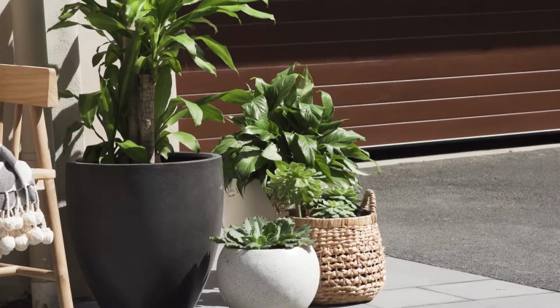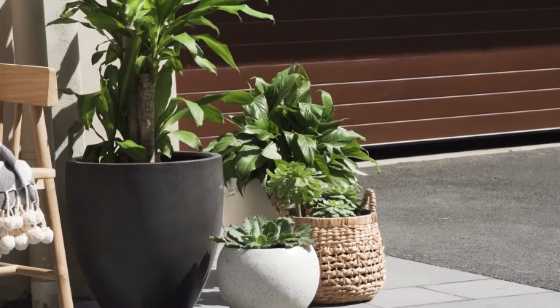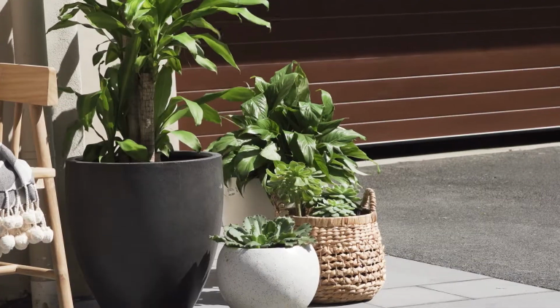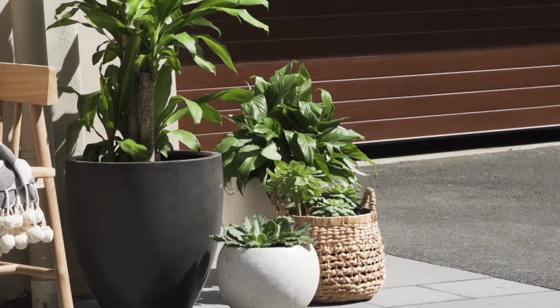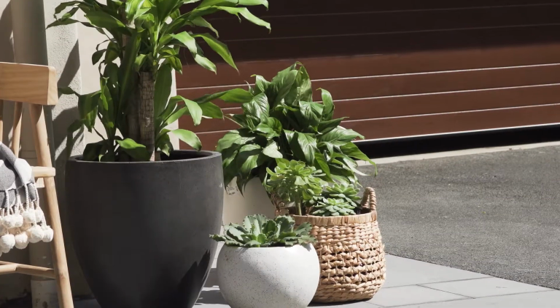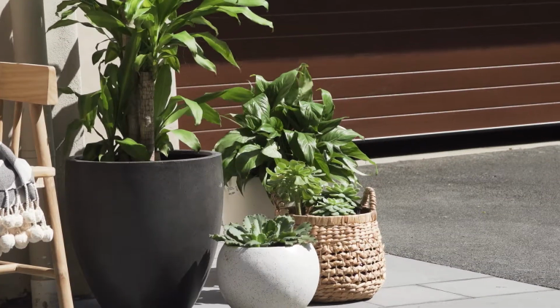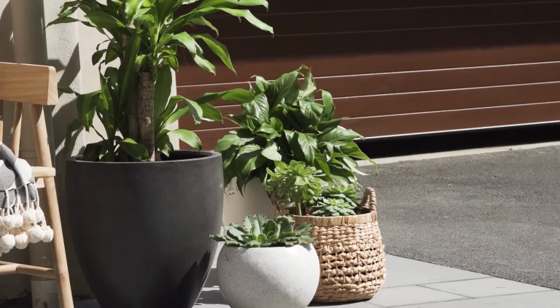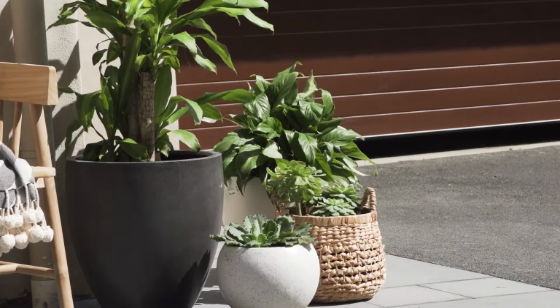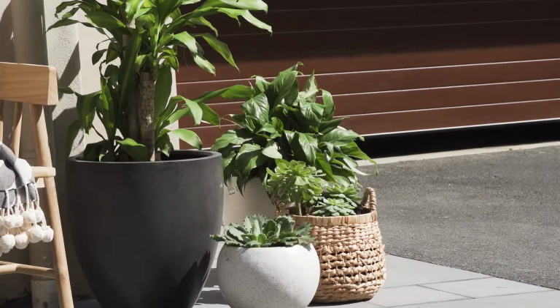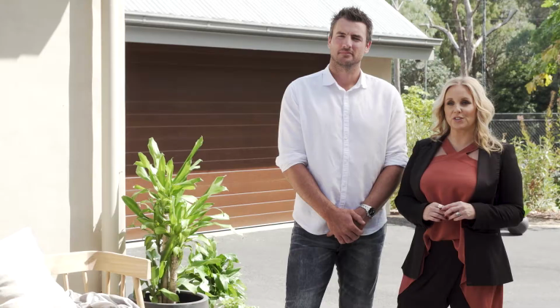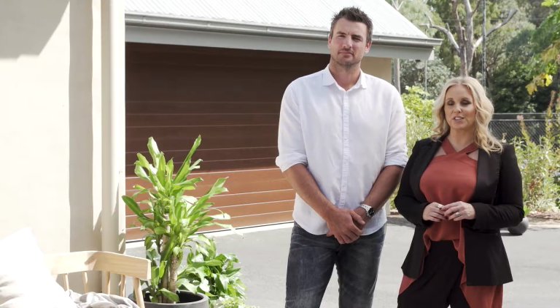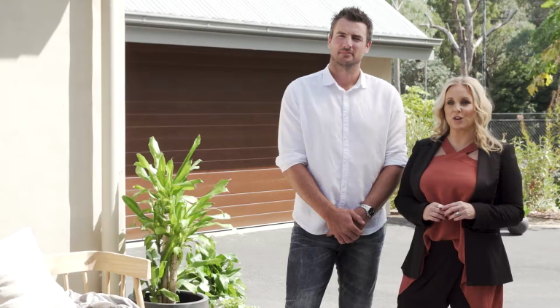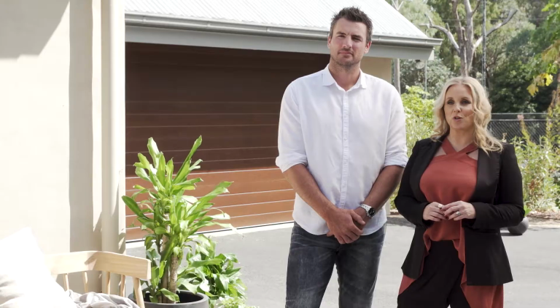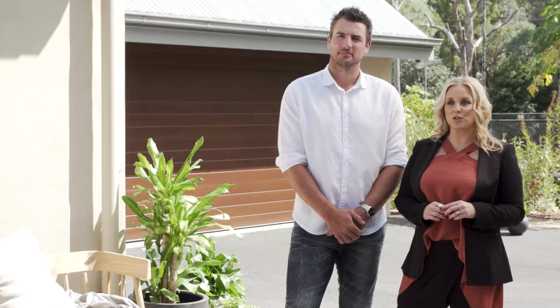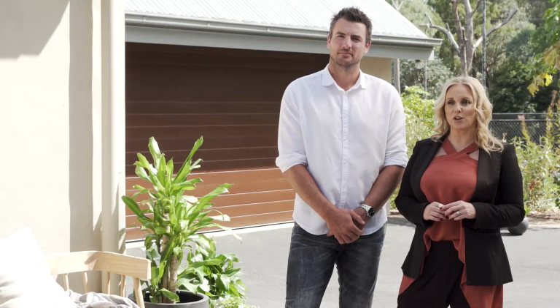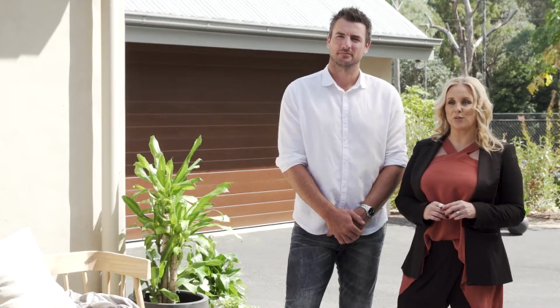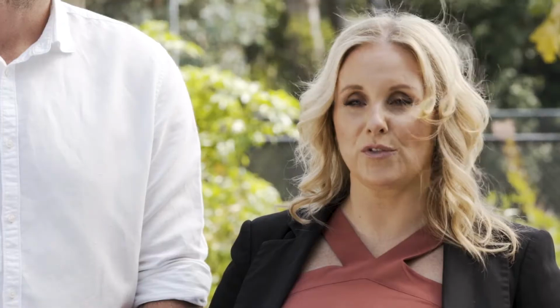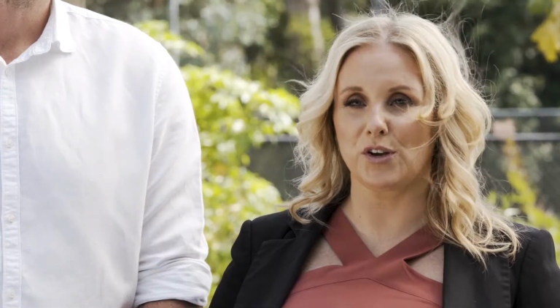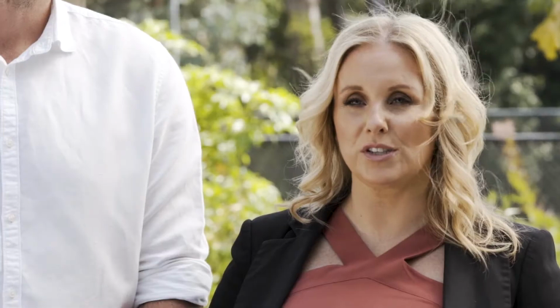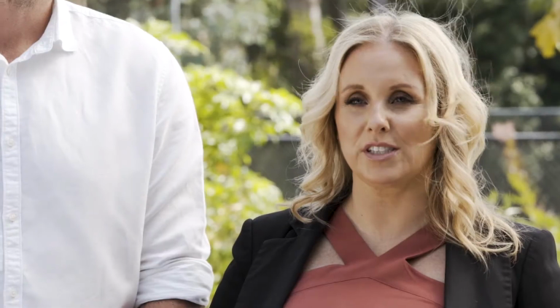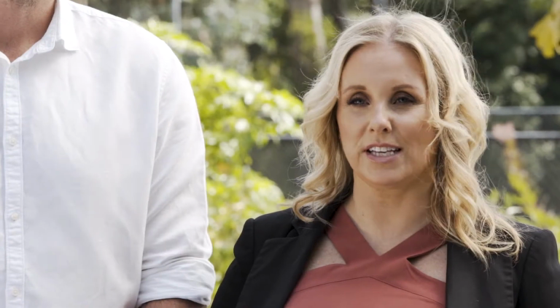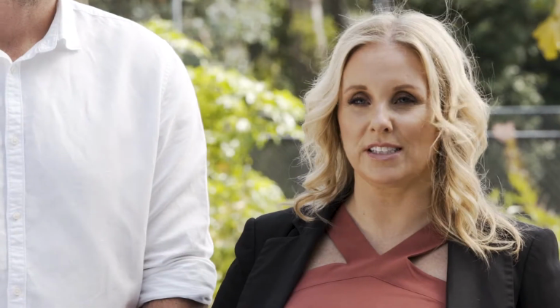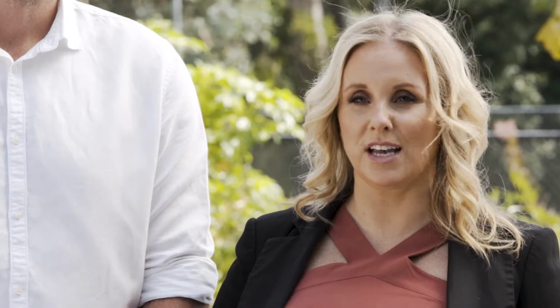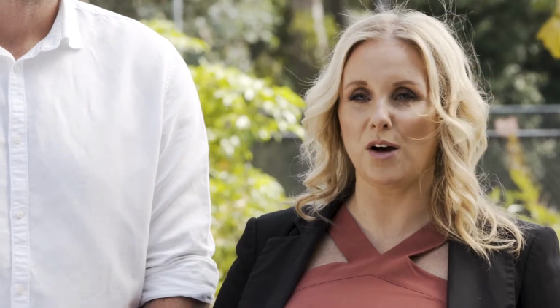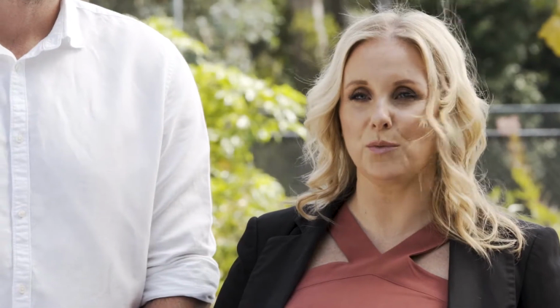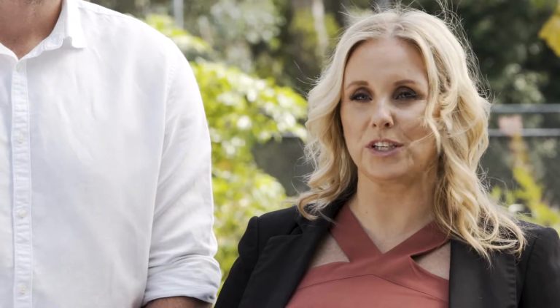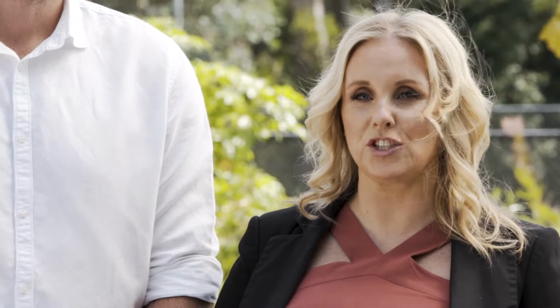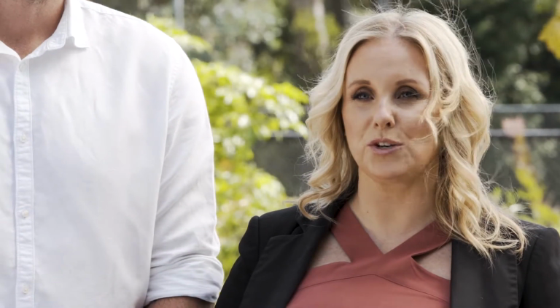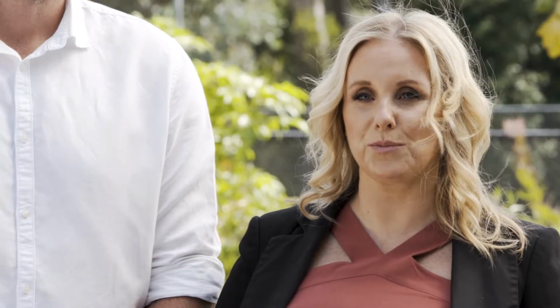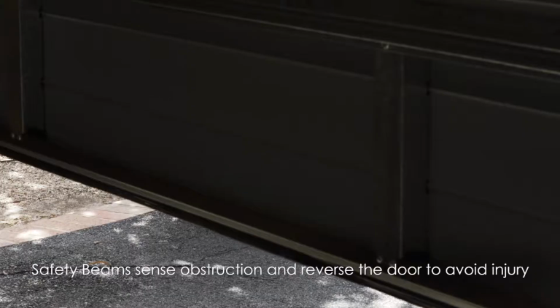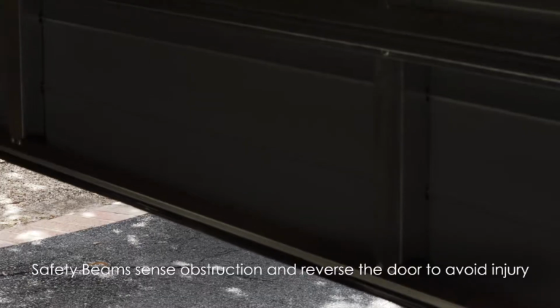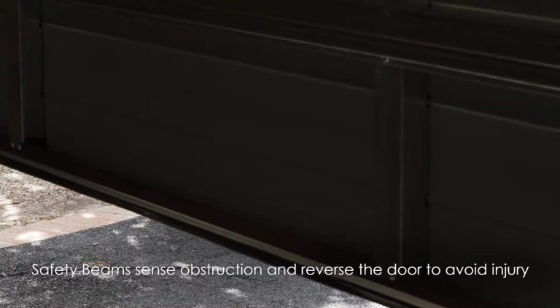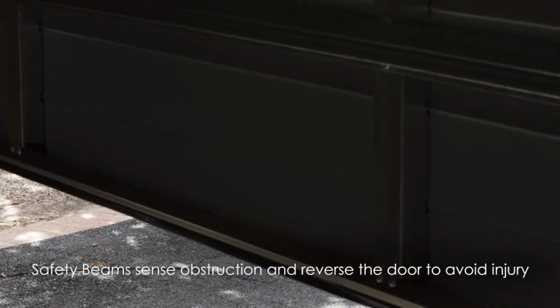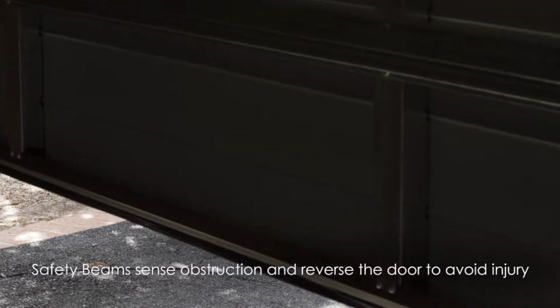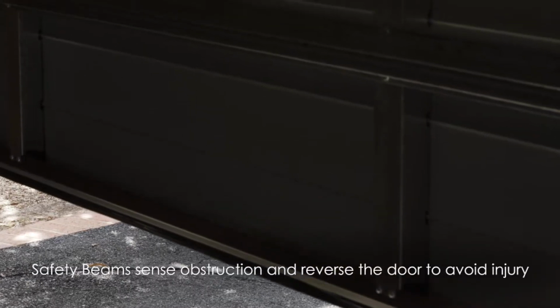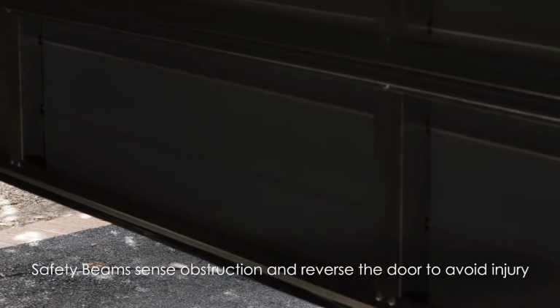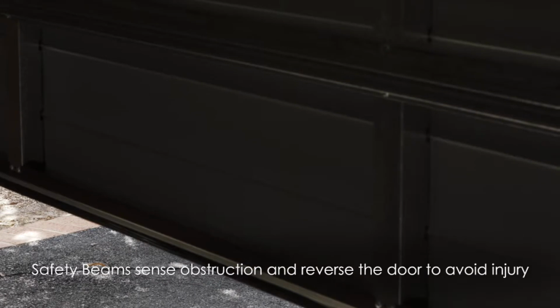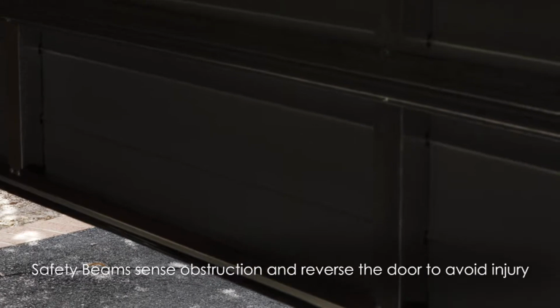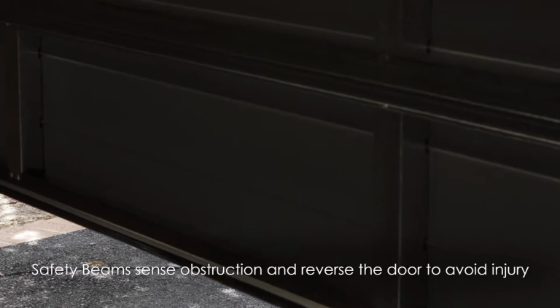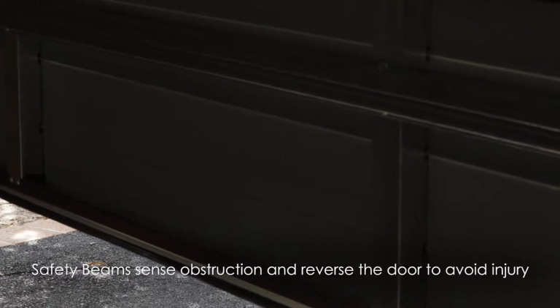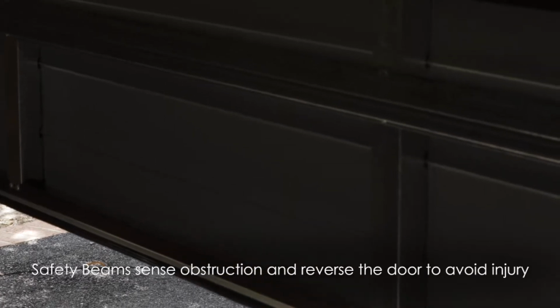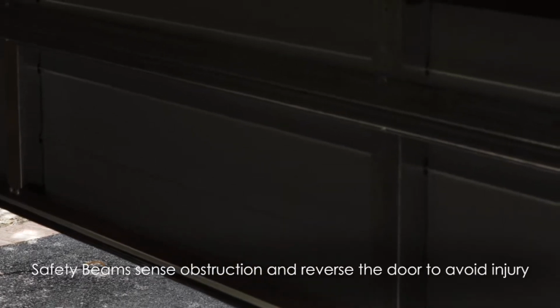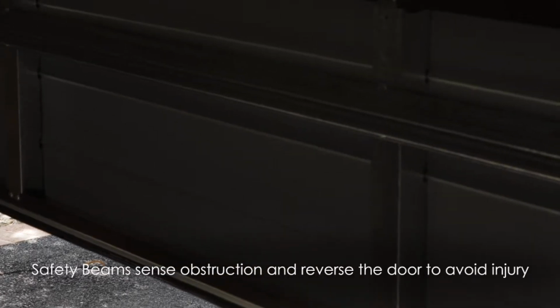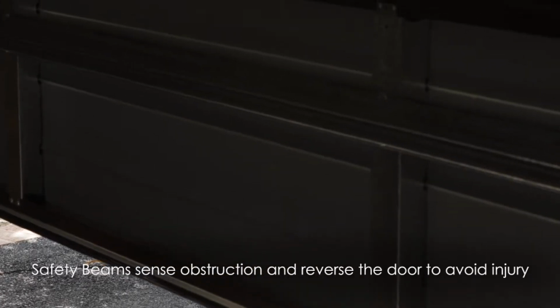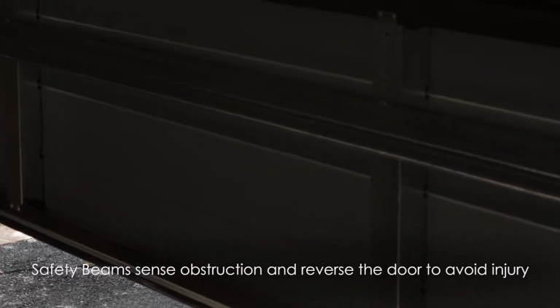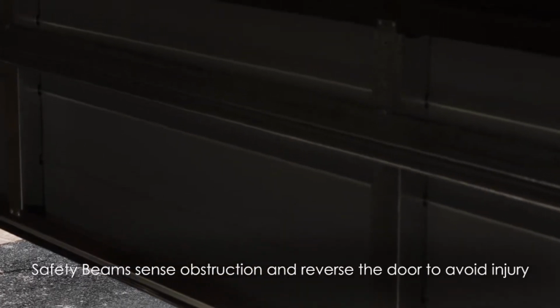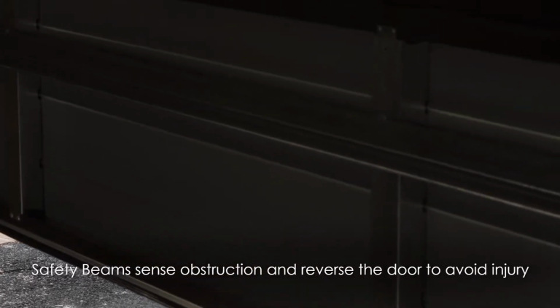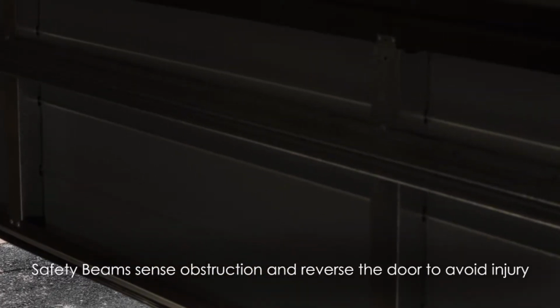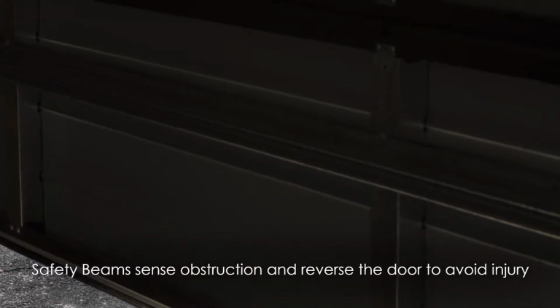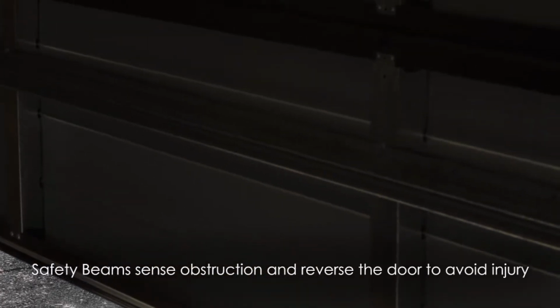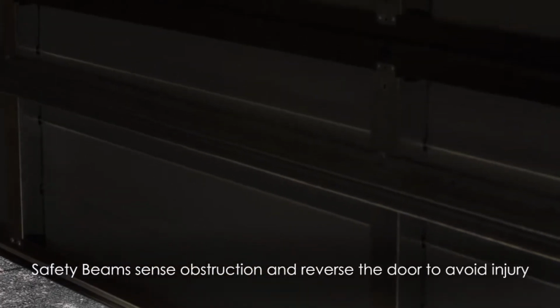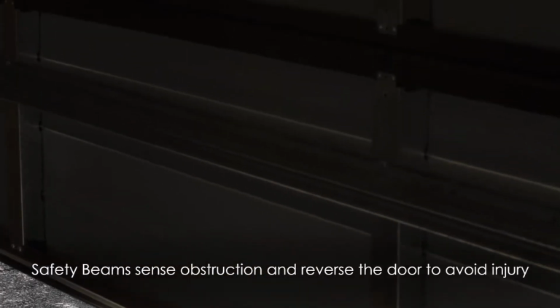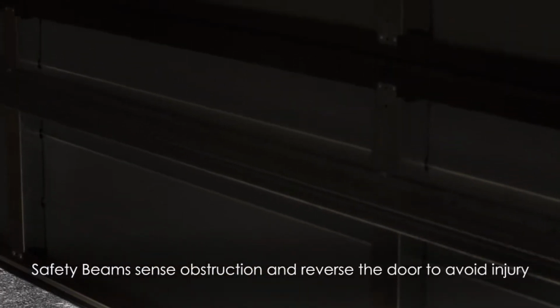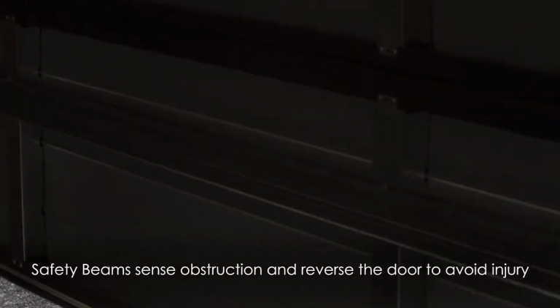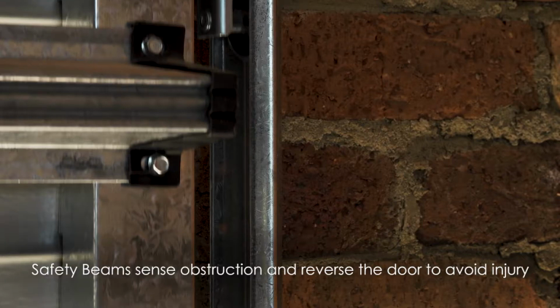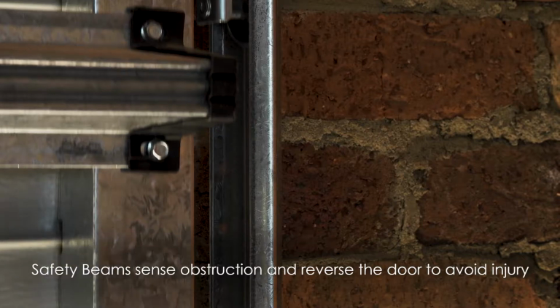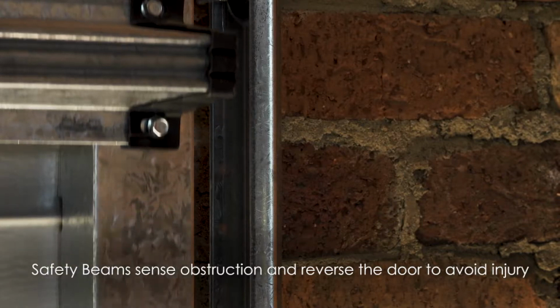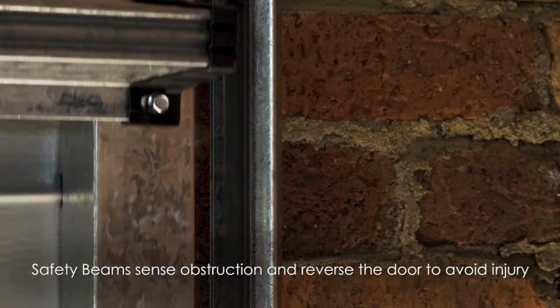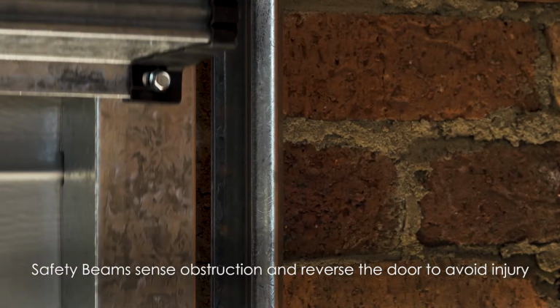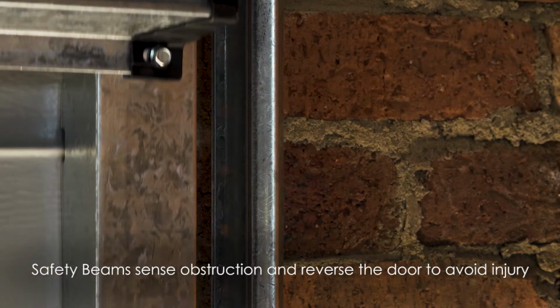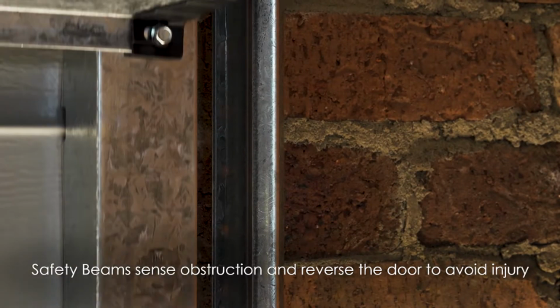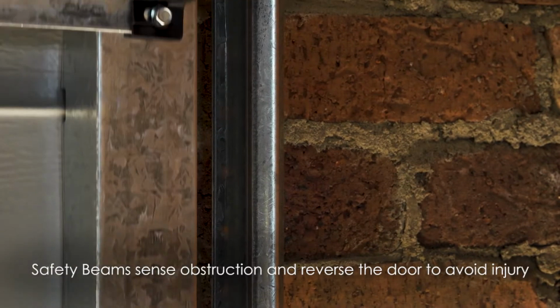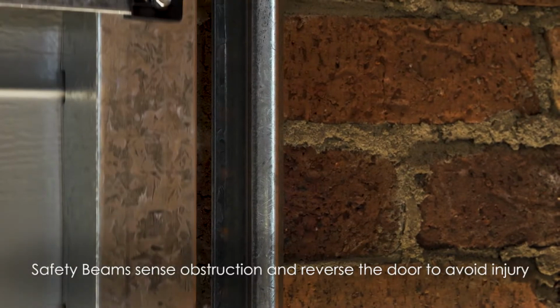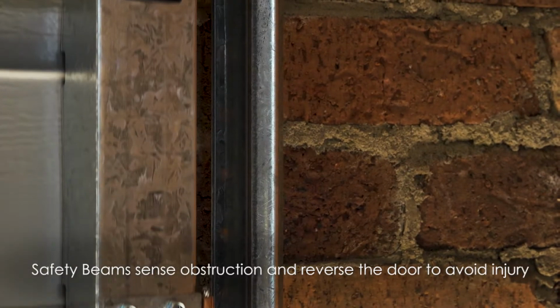Another great feature is the auto reverse sensor, which means that the door will actually sense when somebody is under it and reverse back up again.